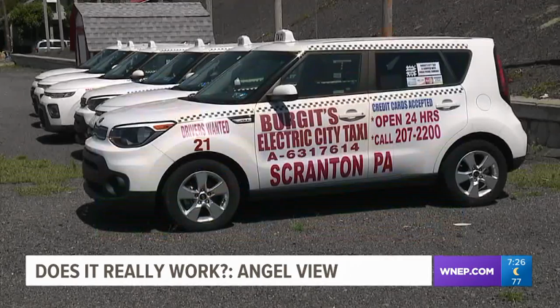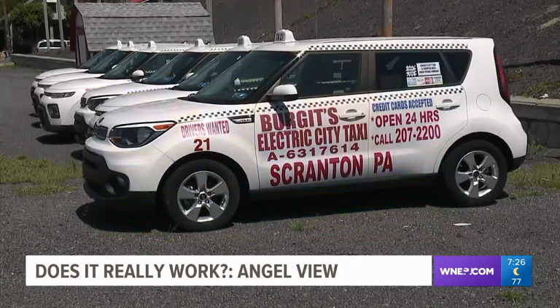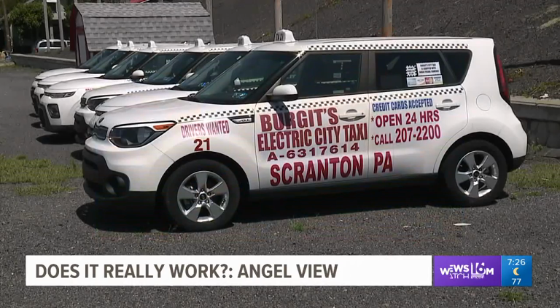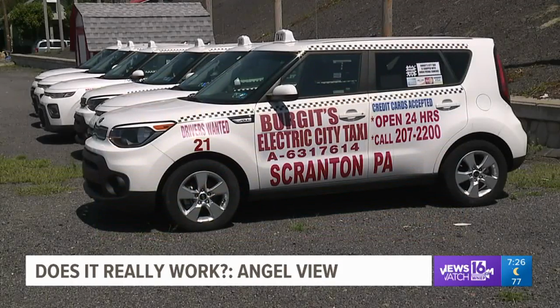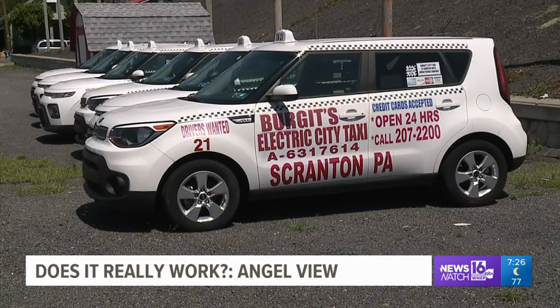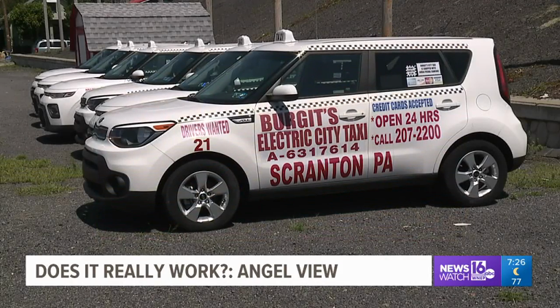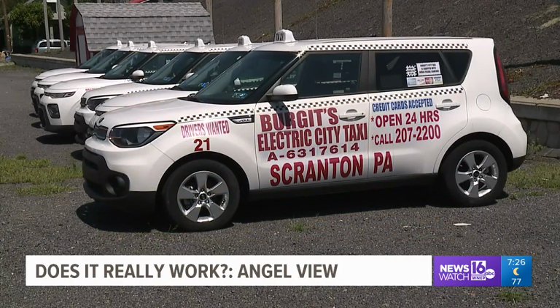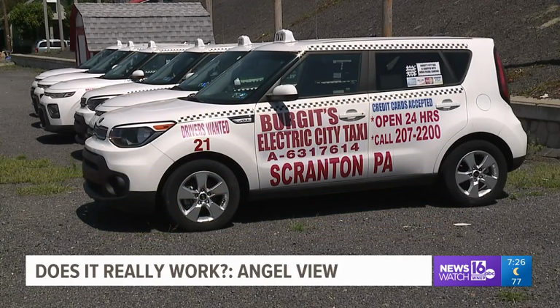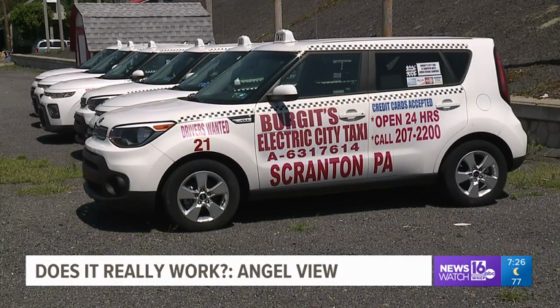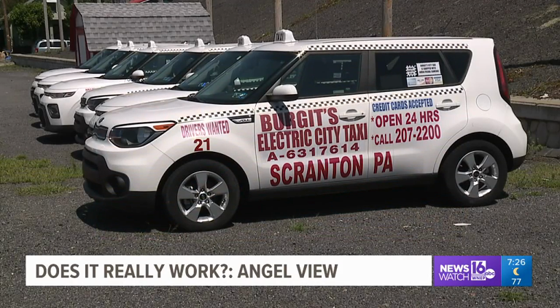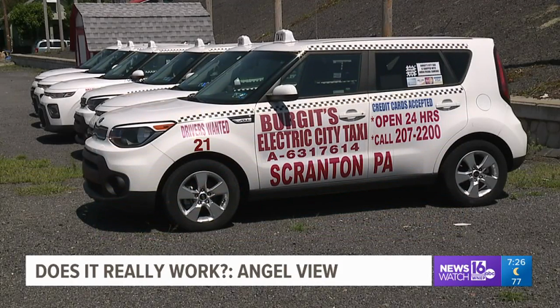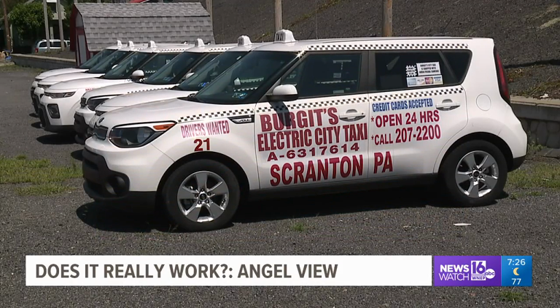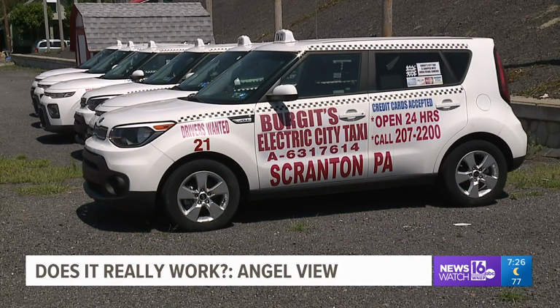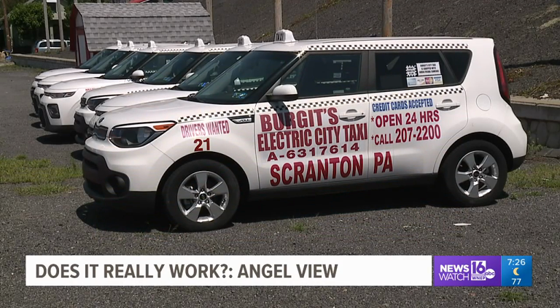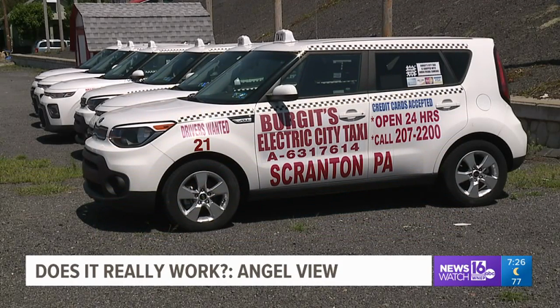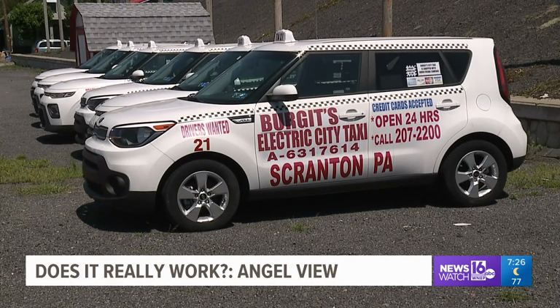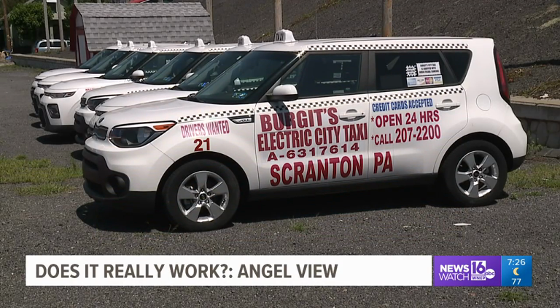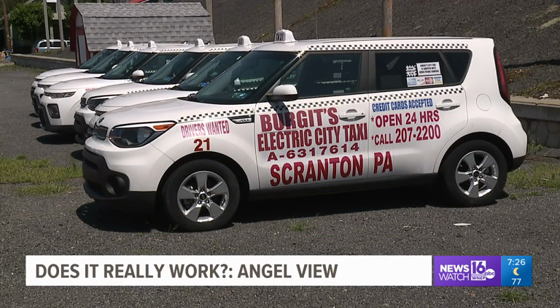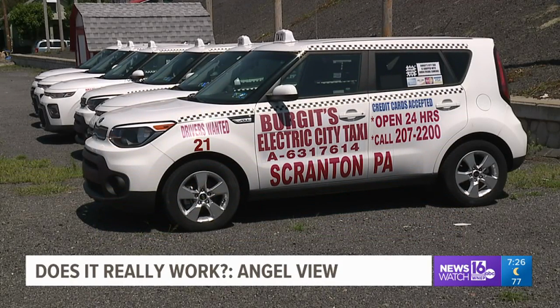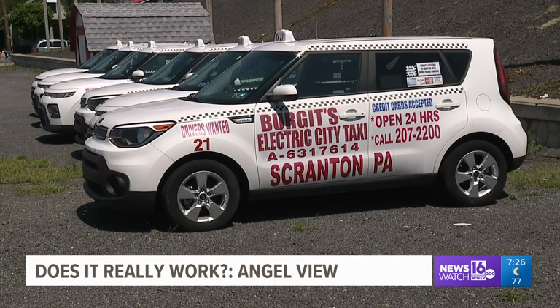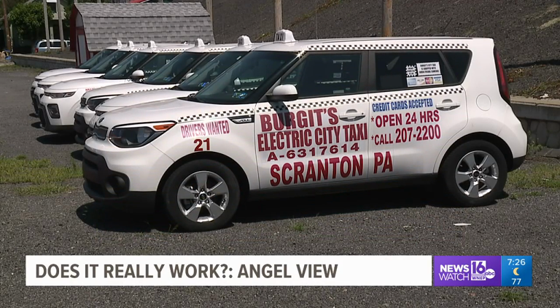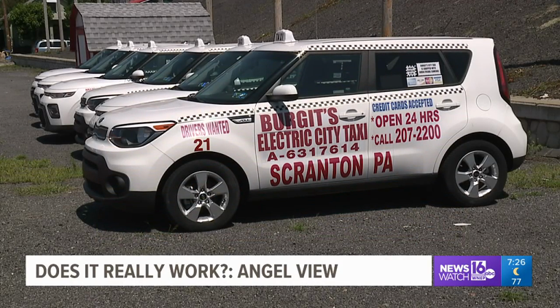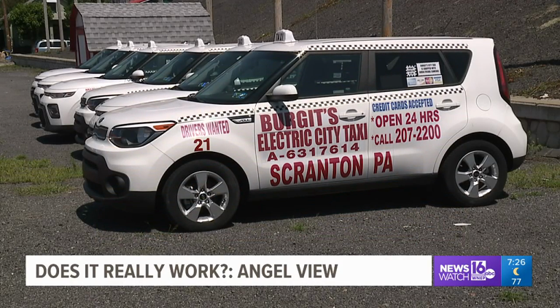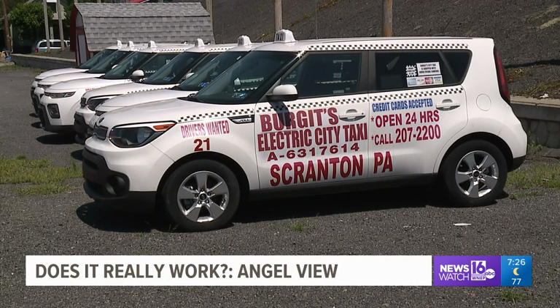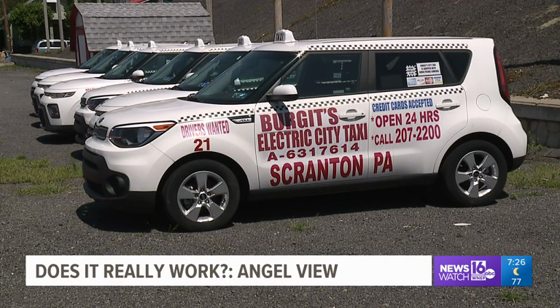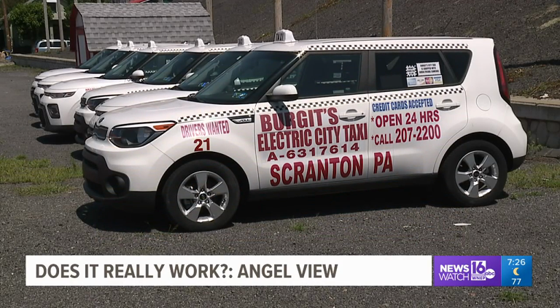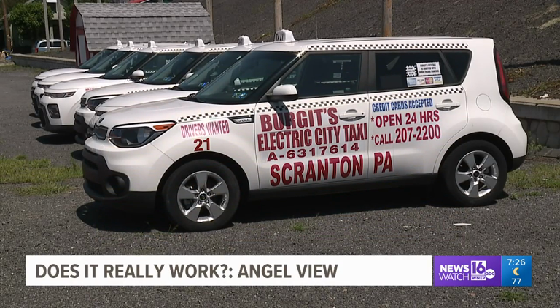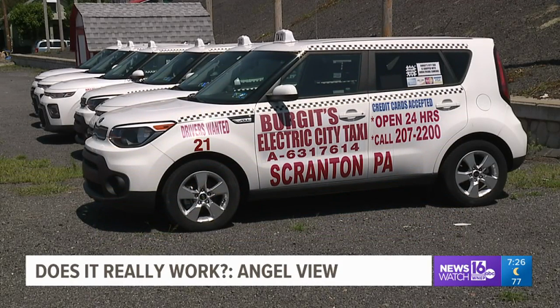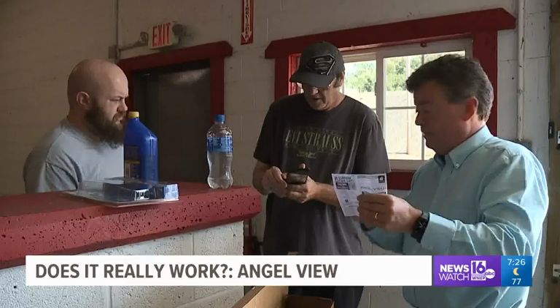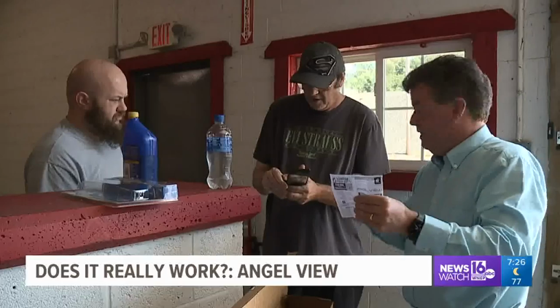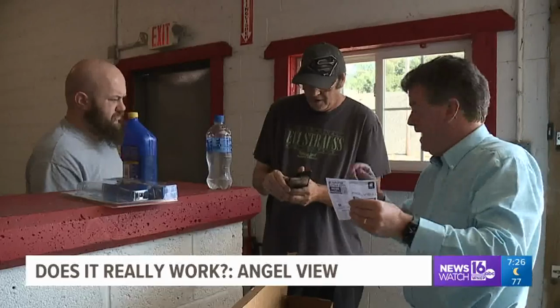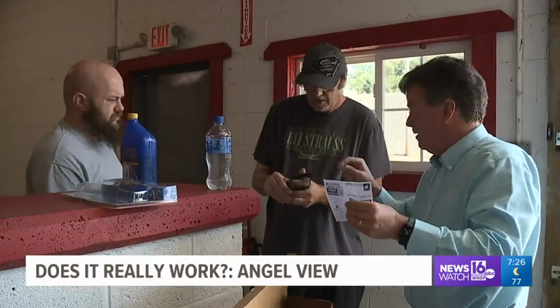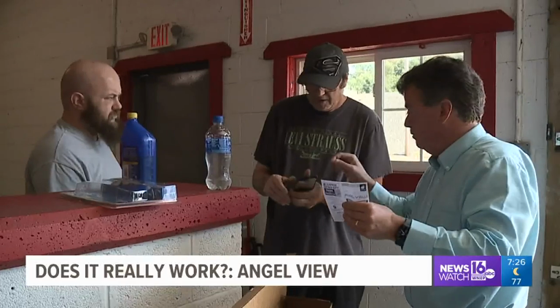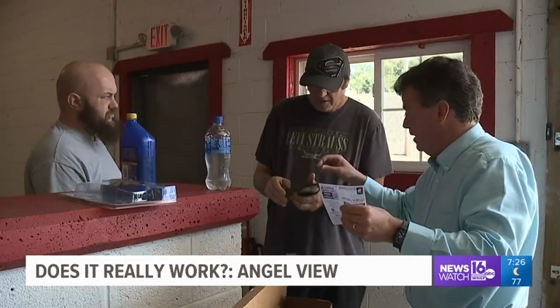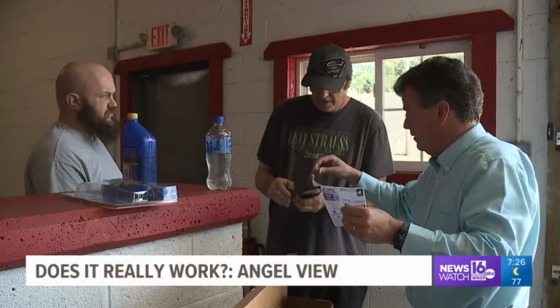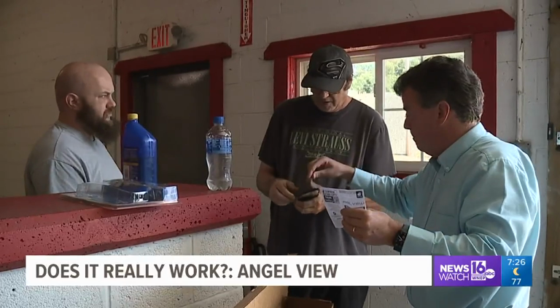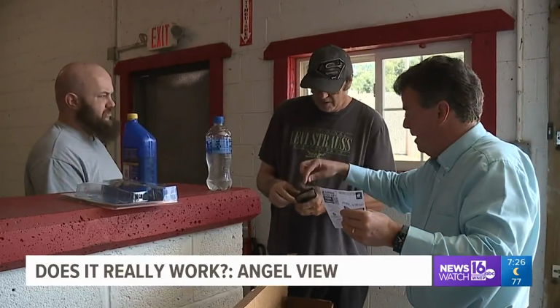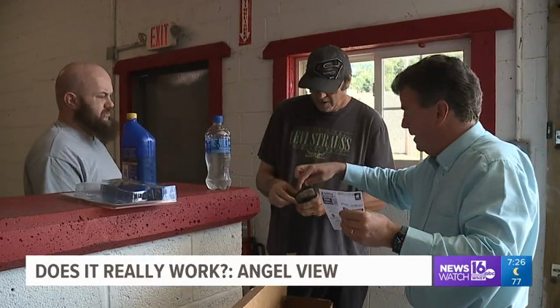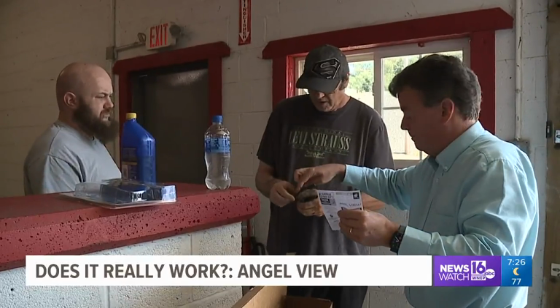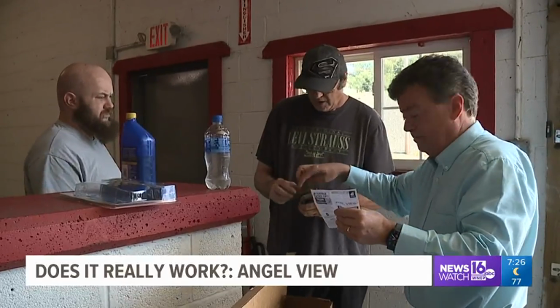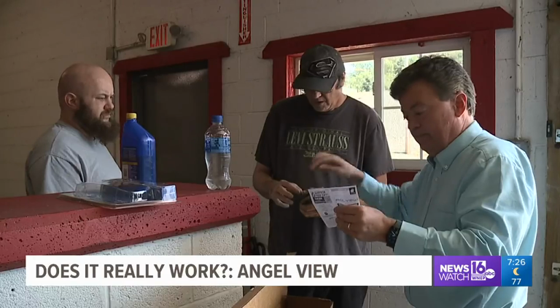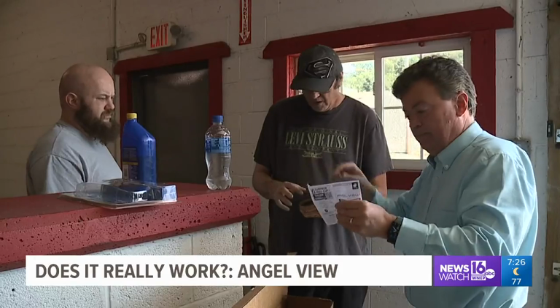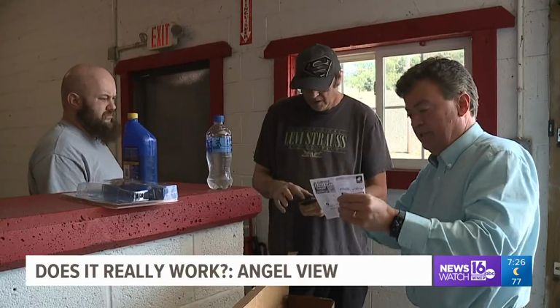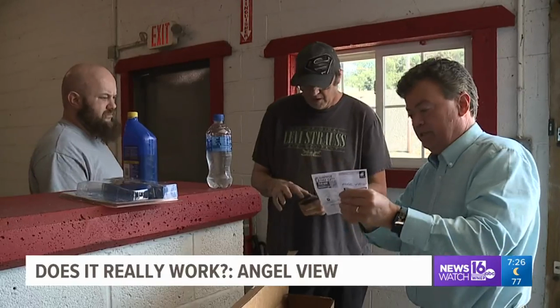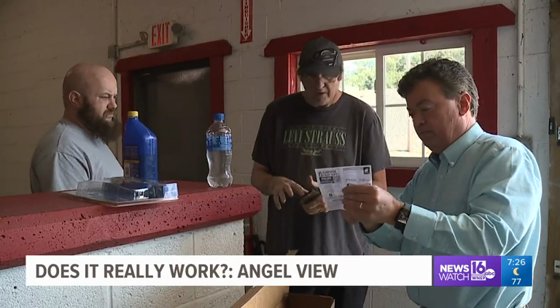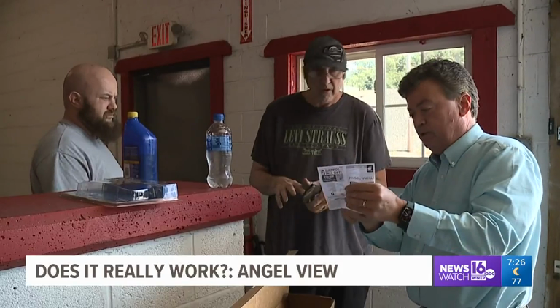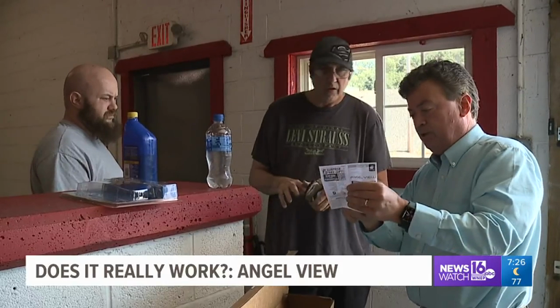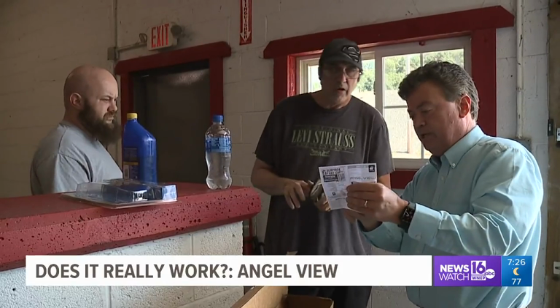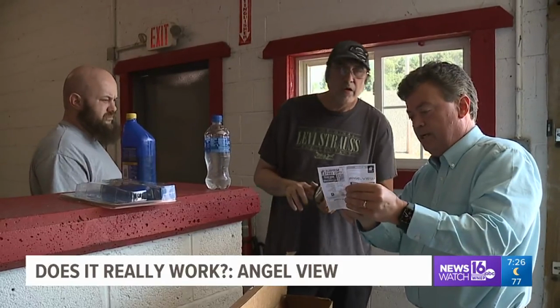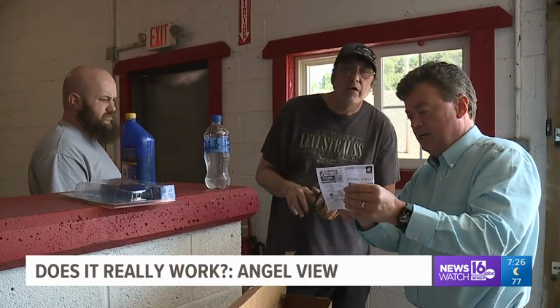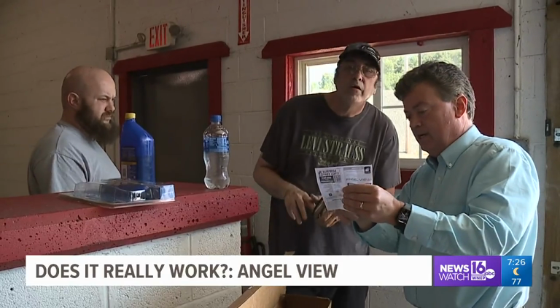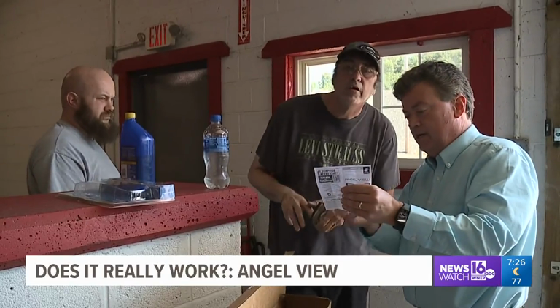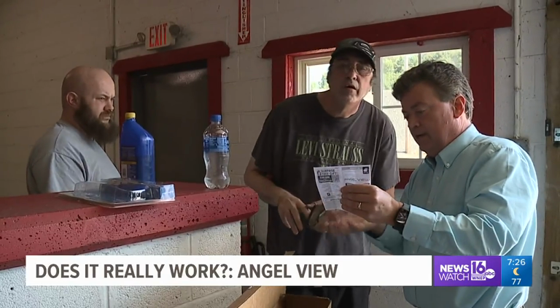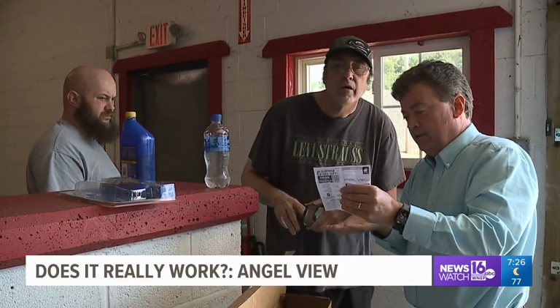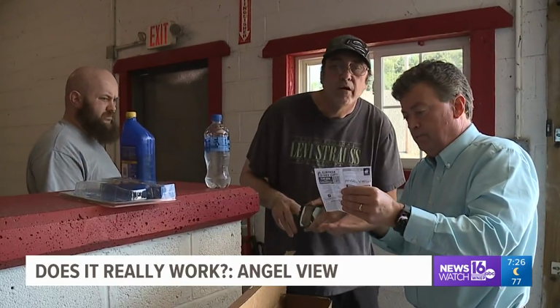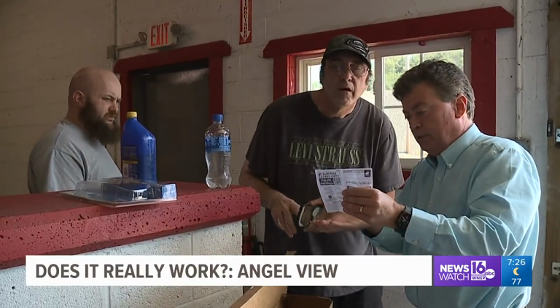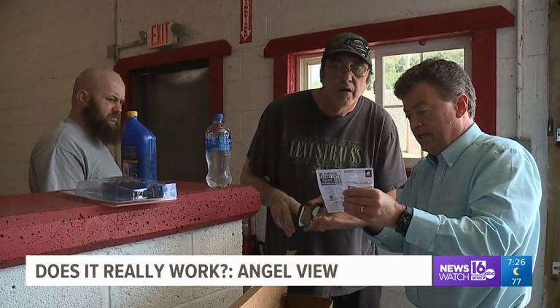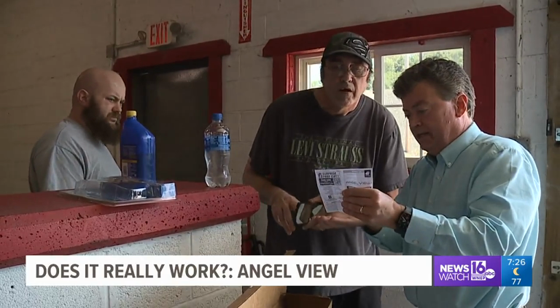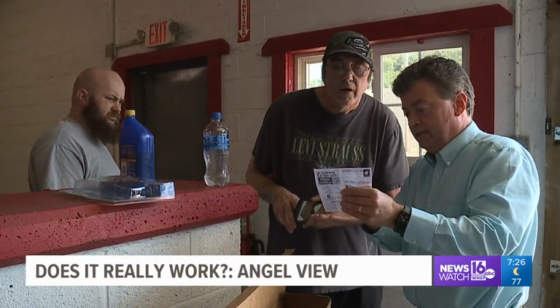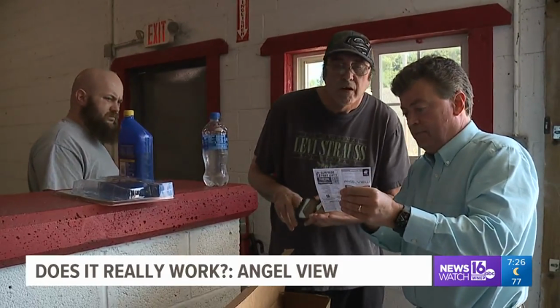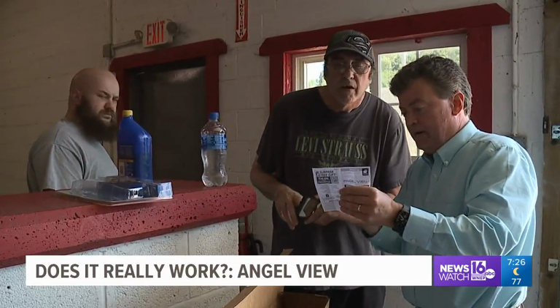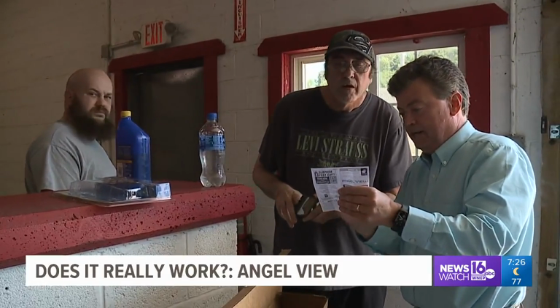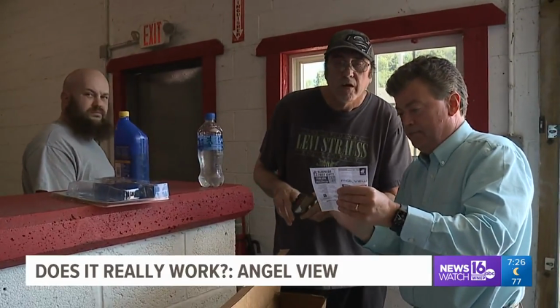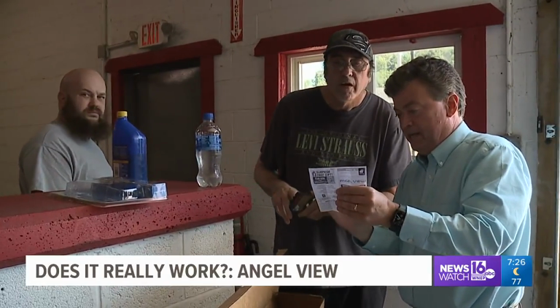To find out, we've come to Burgett's Electric City Cab Service. The team here does a lot of driving and agreed to put AngelView to the test.